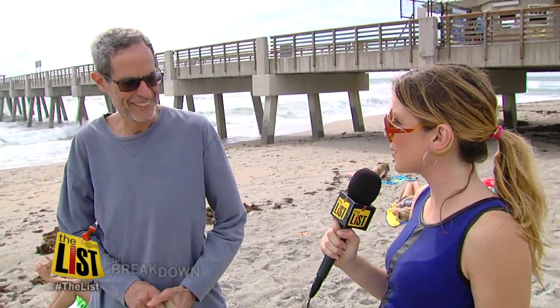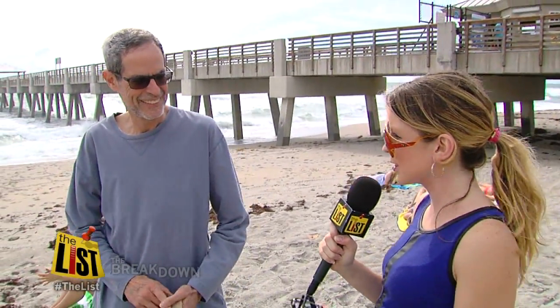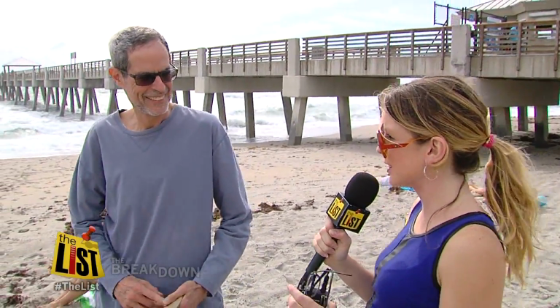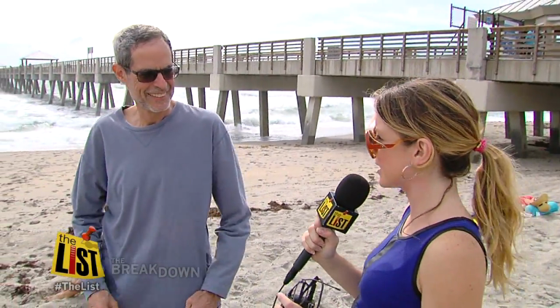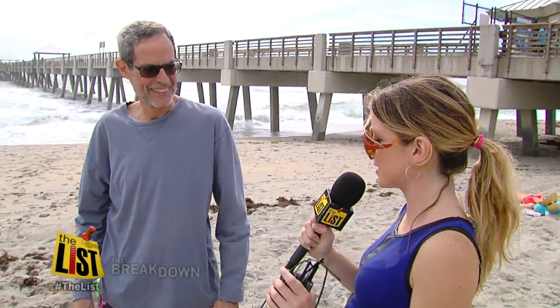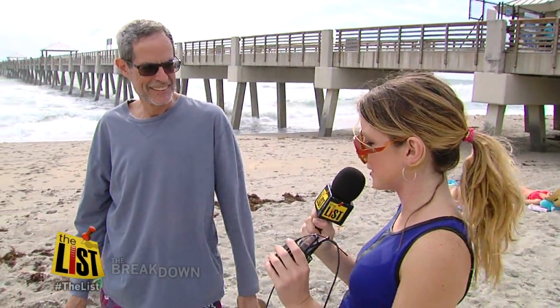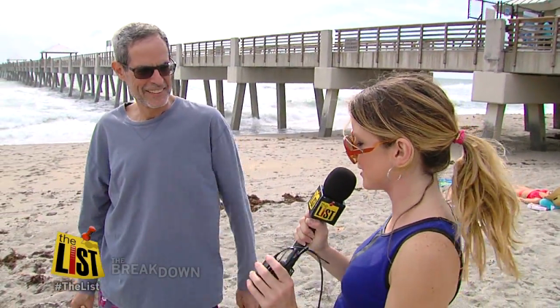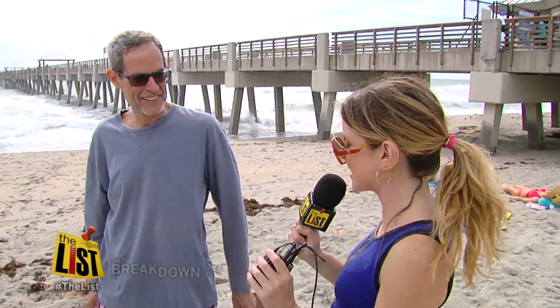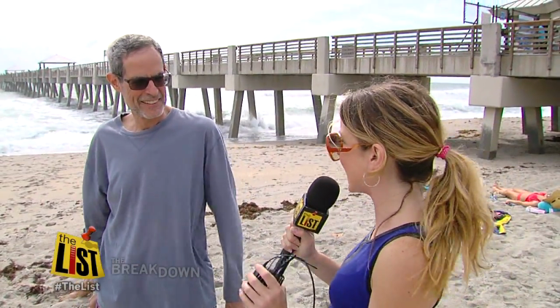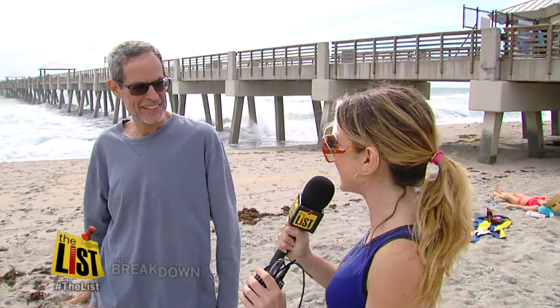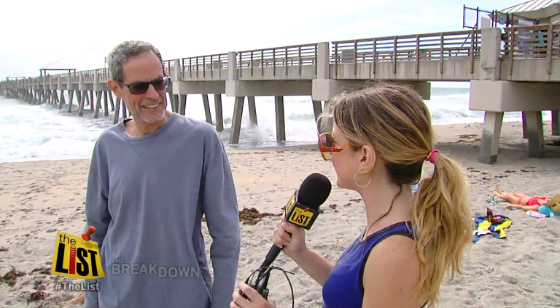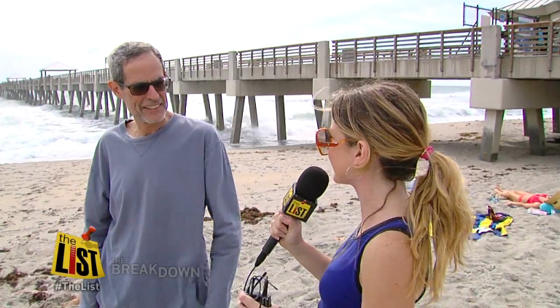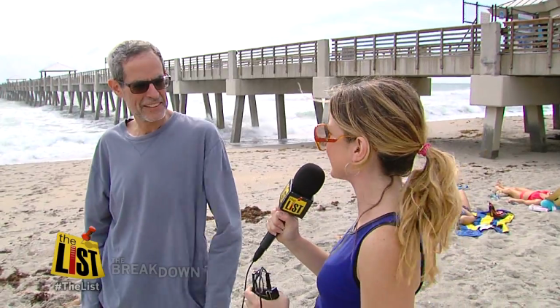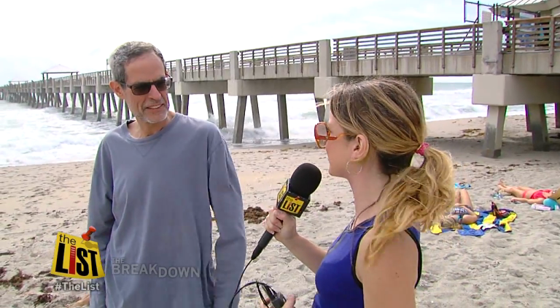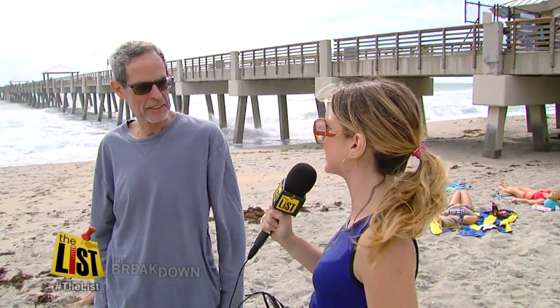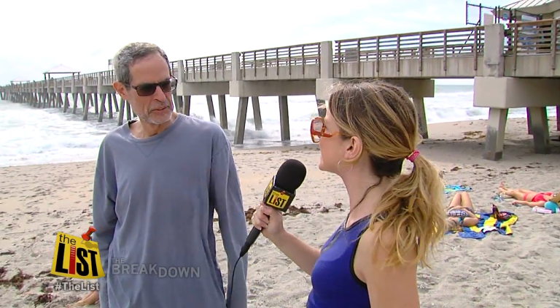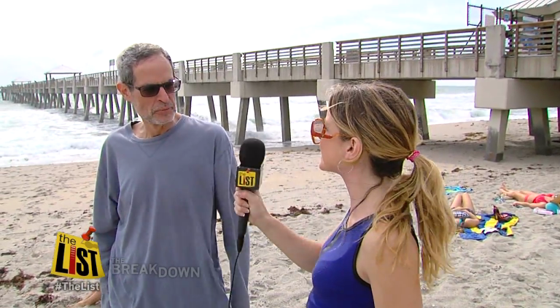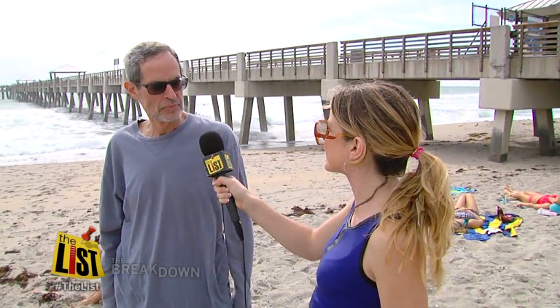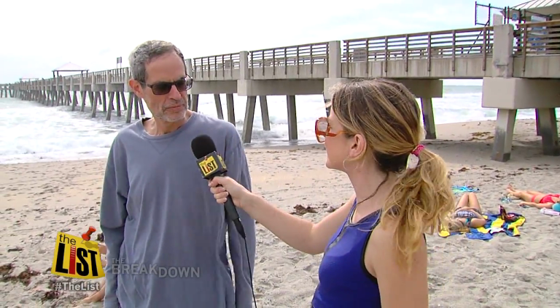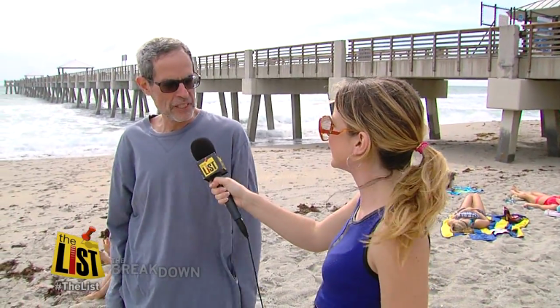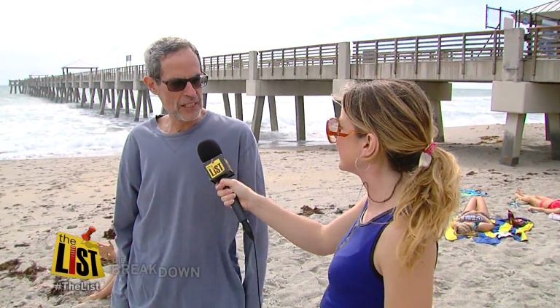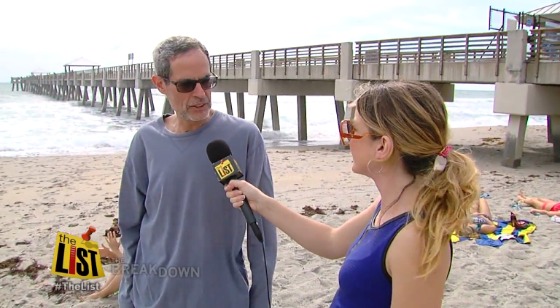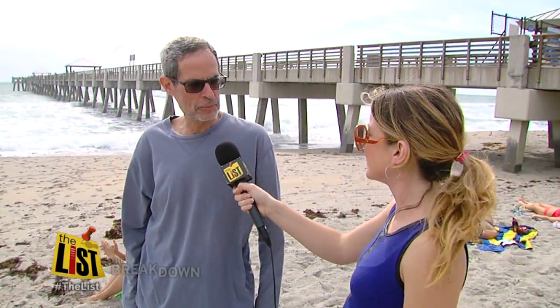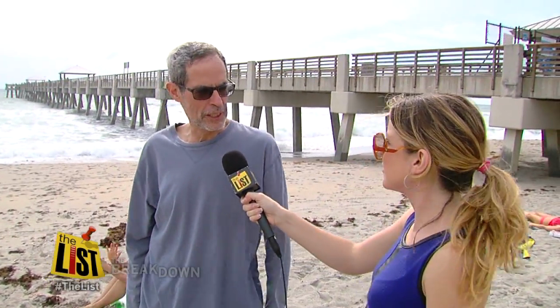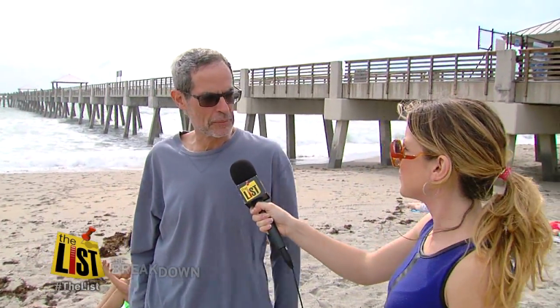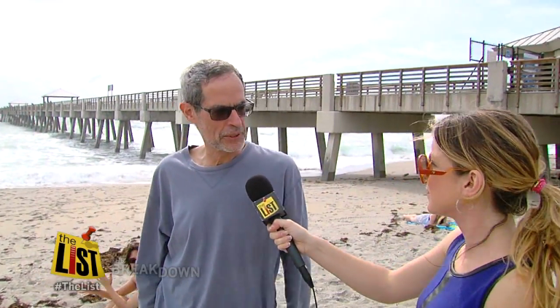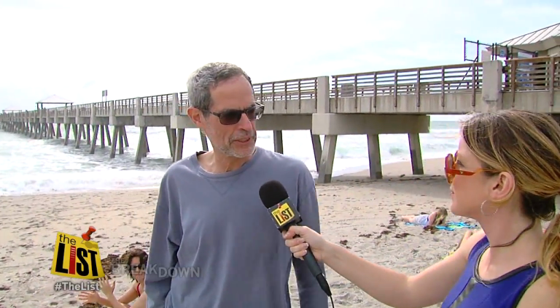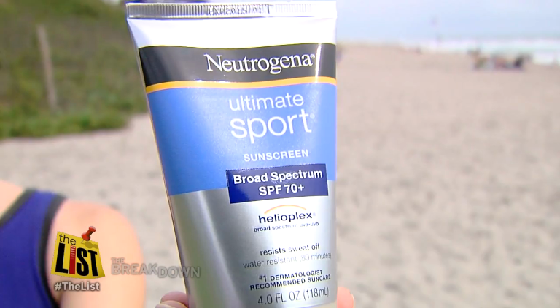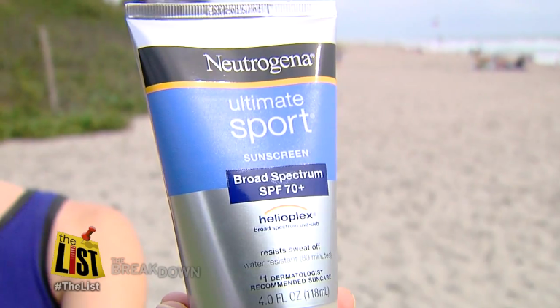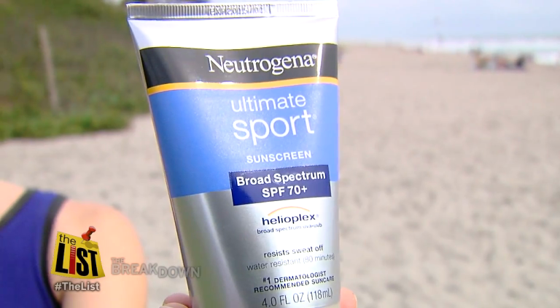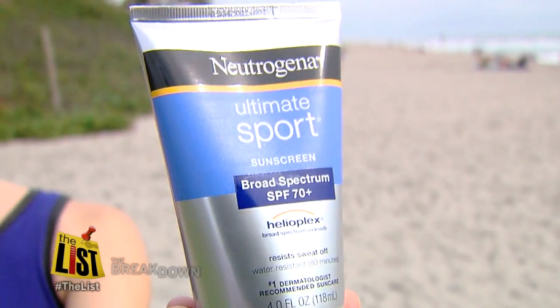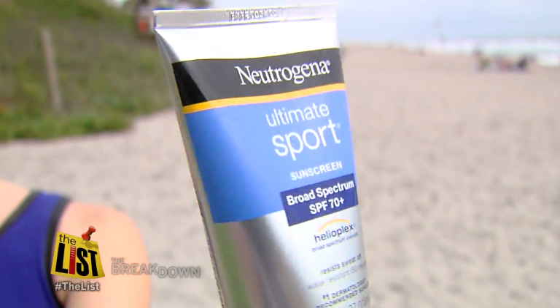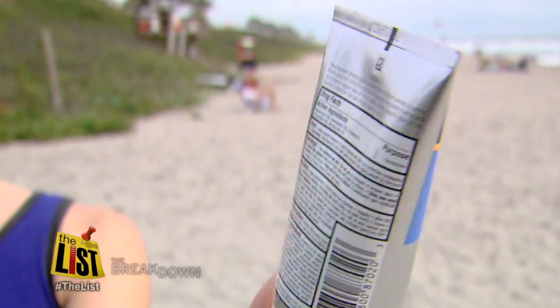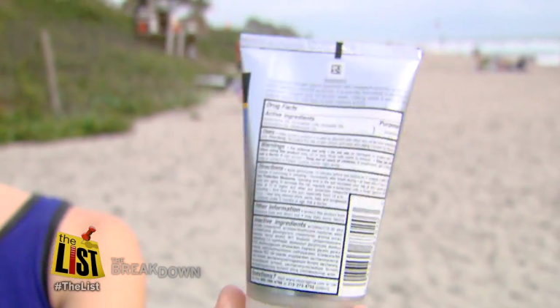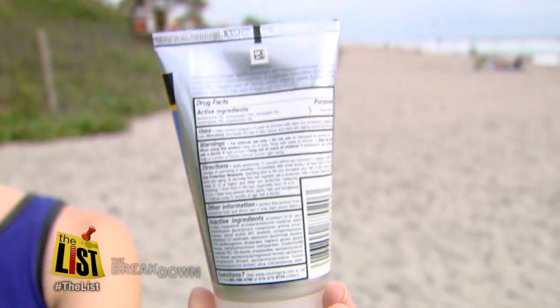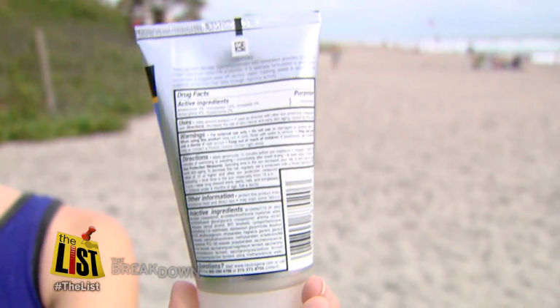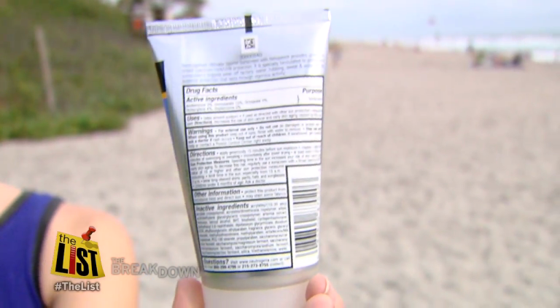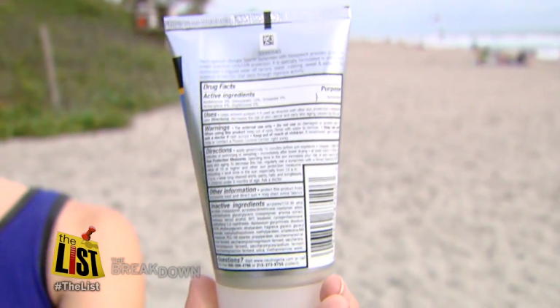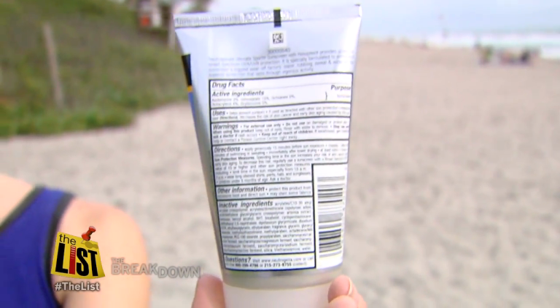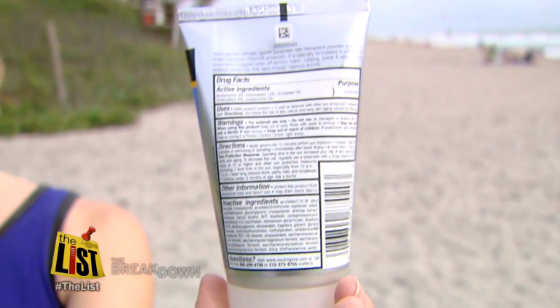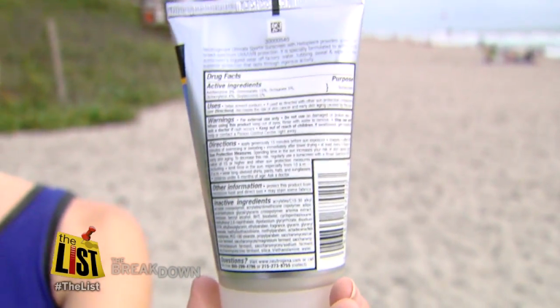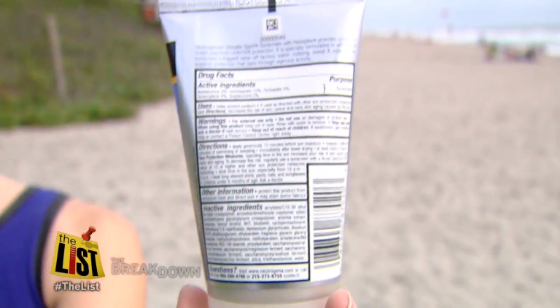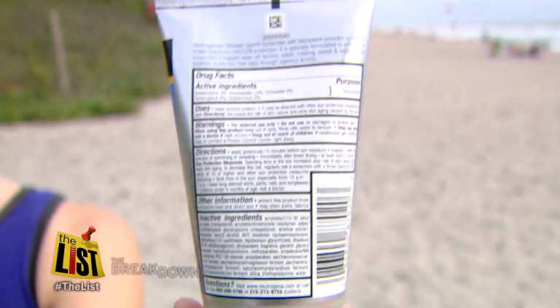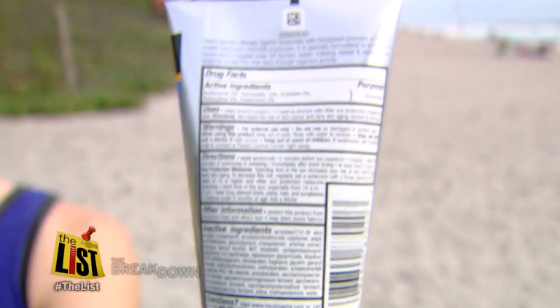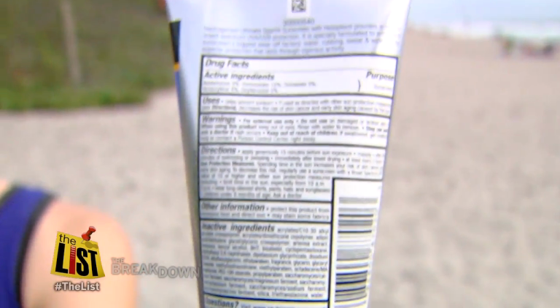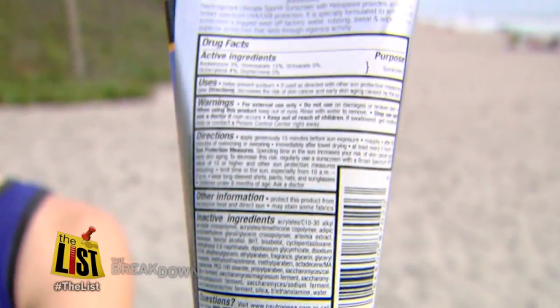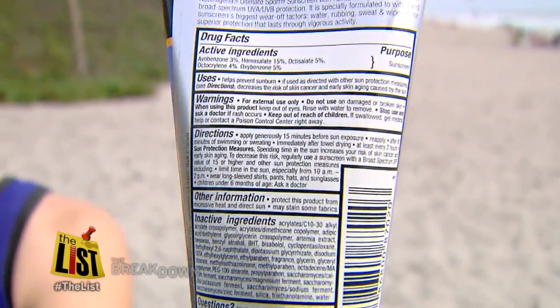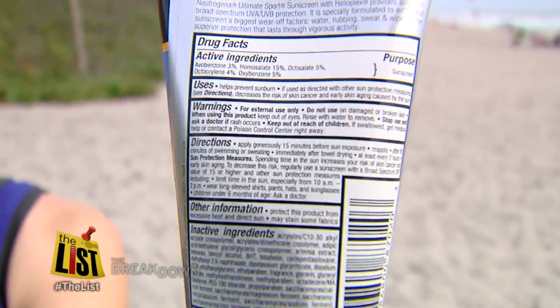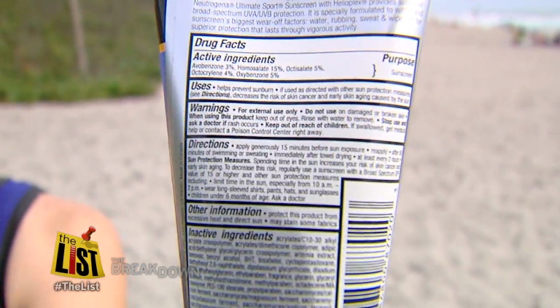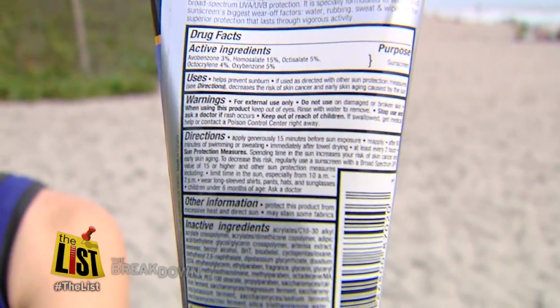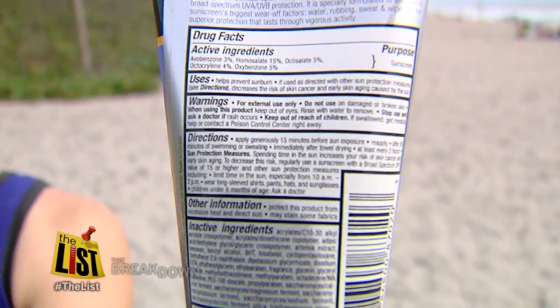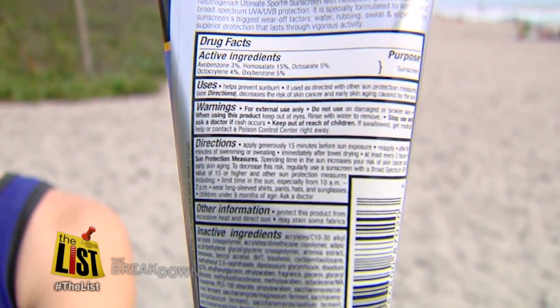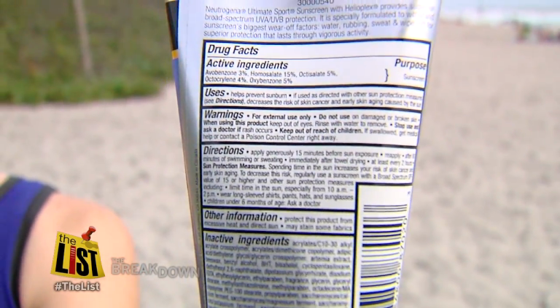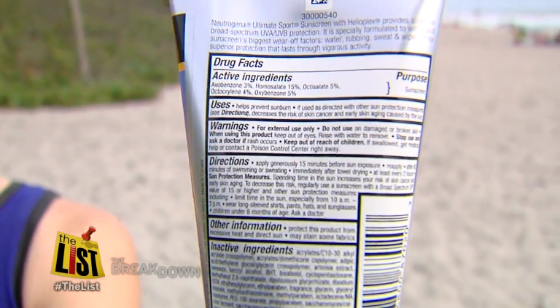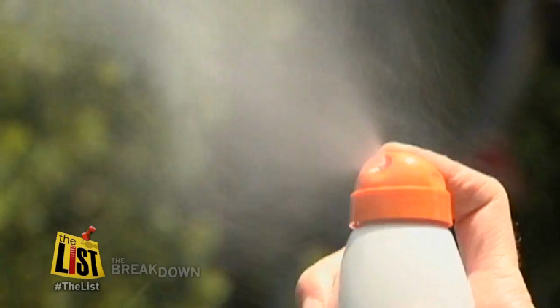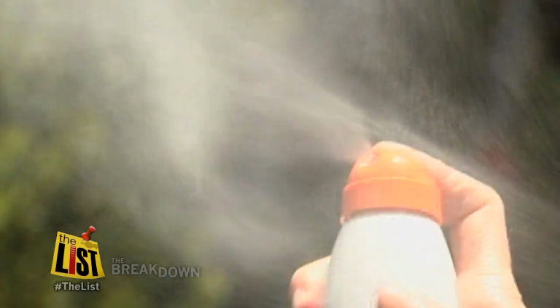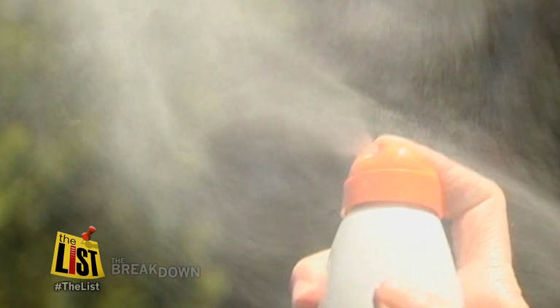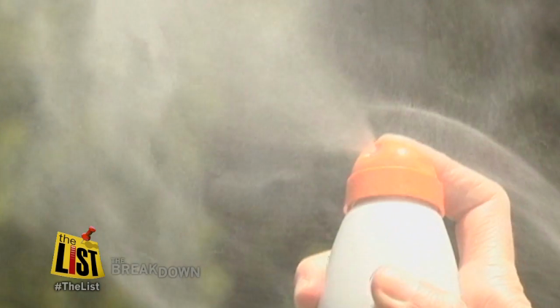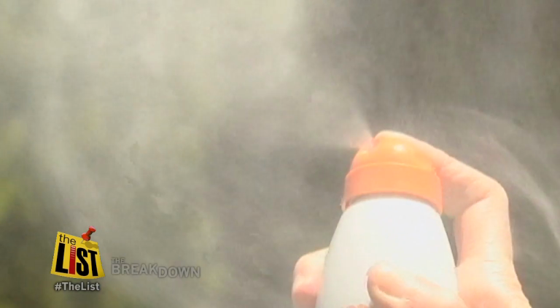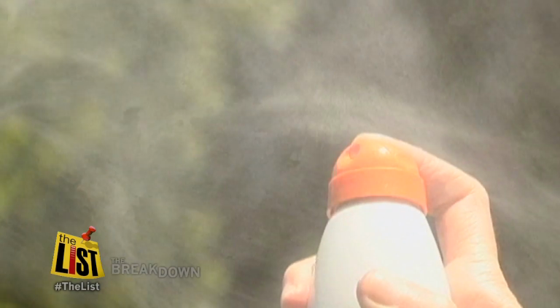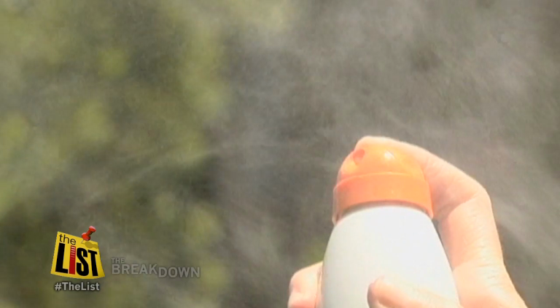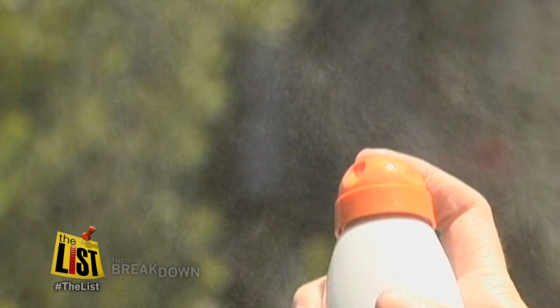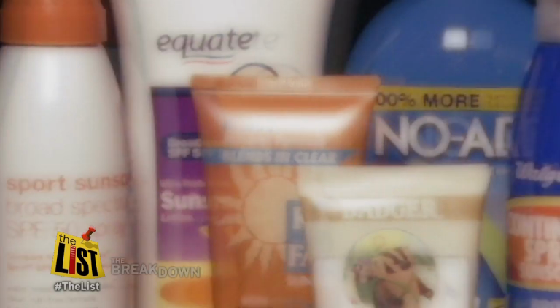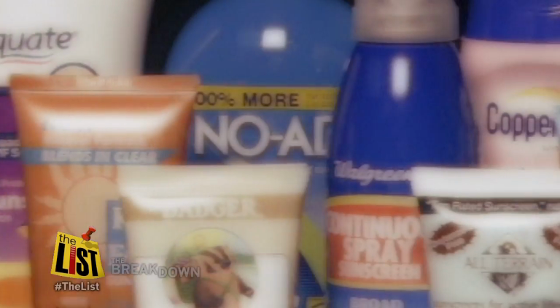Do you ever look at the tiny little ingredients? Yeah, sometimes. You might need a magnifying glass to read them, but they can tell you a lot.